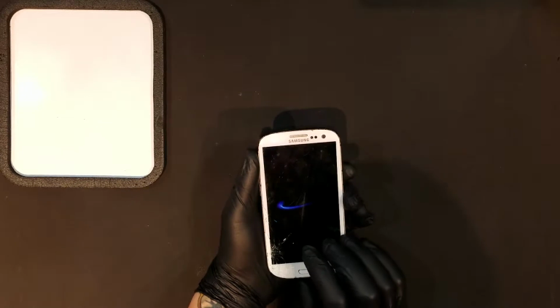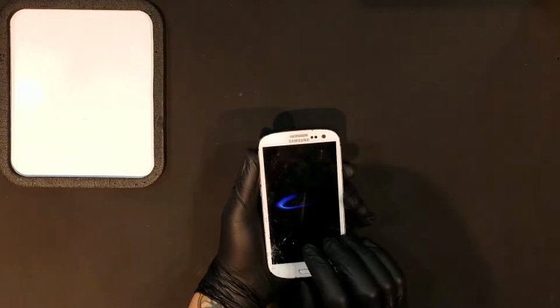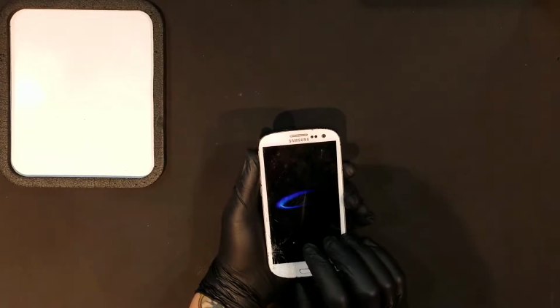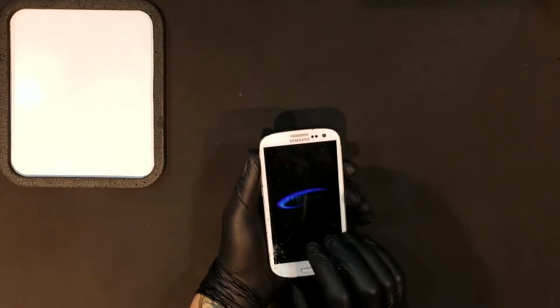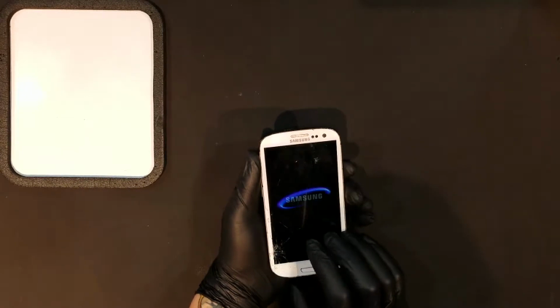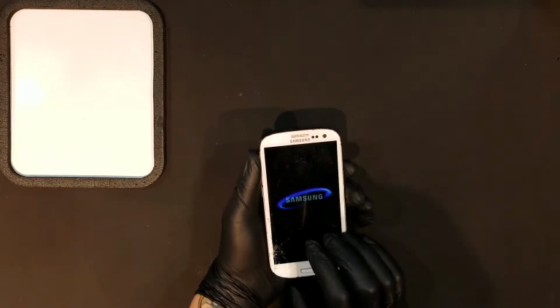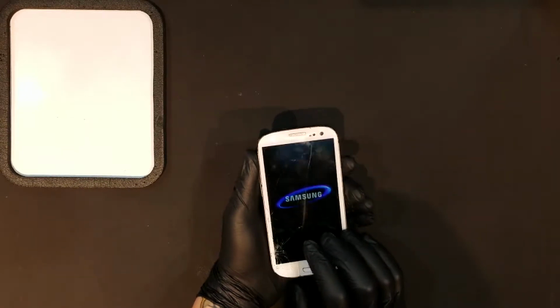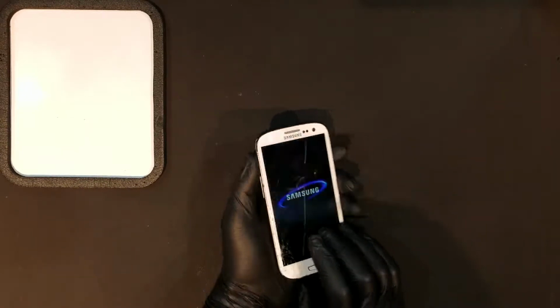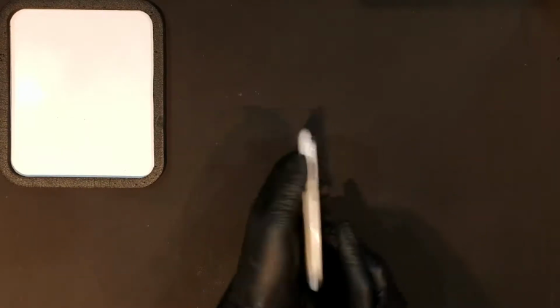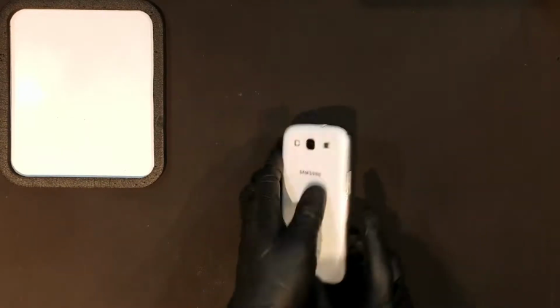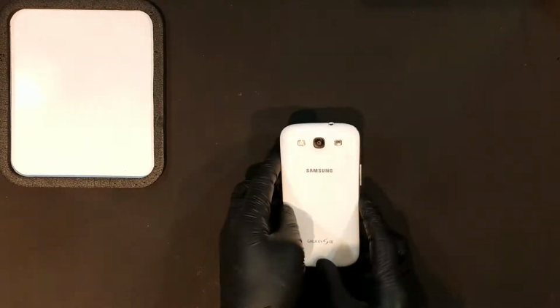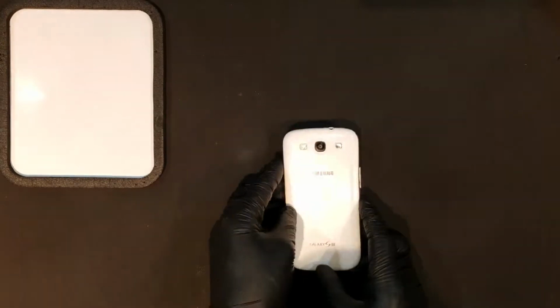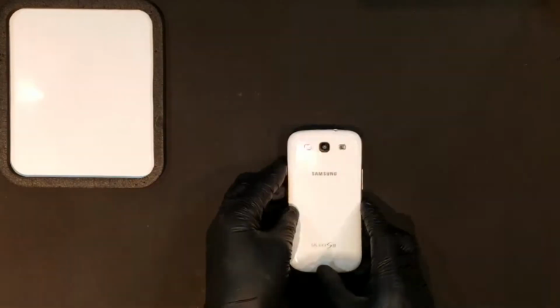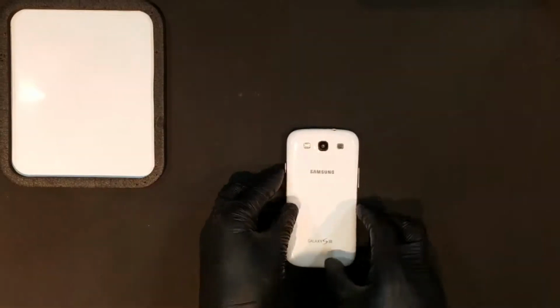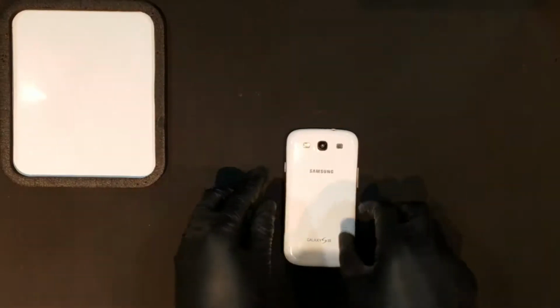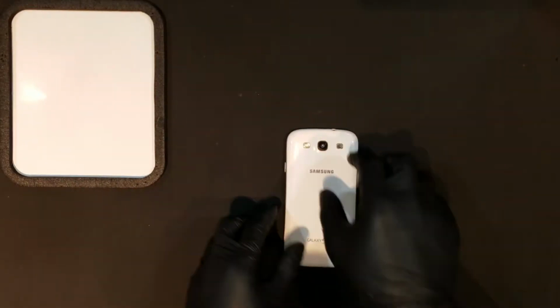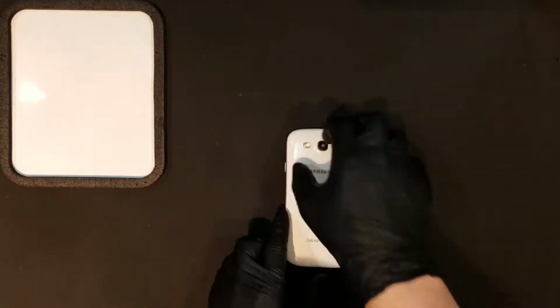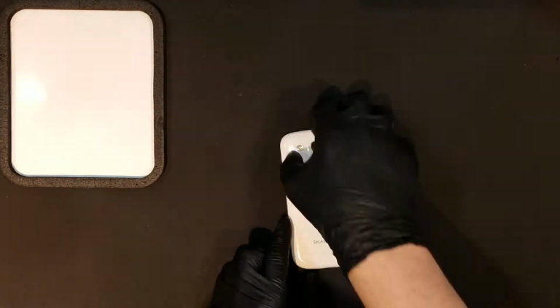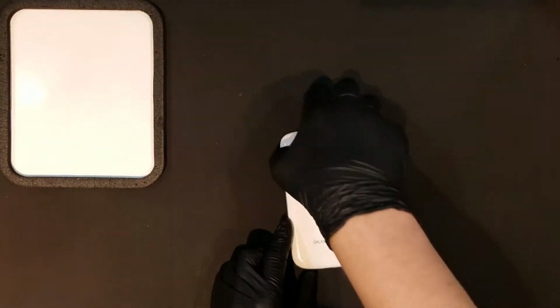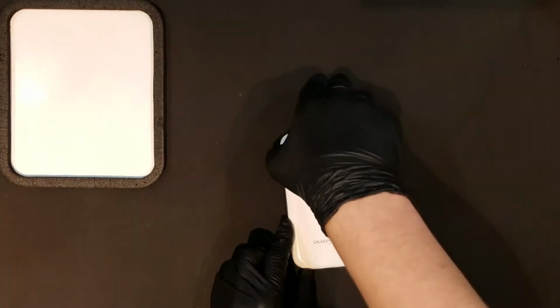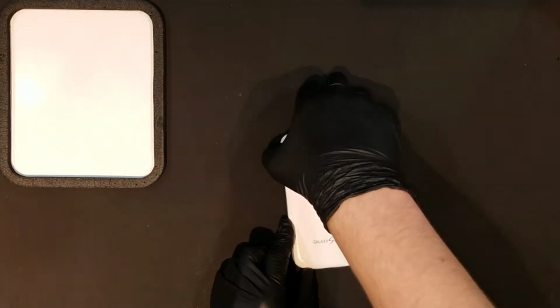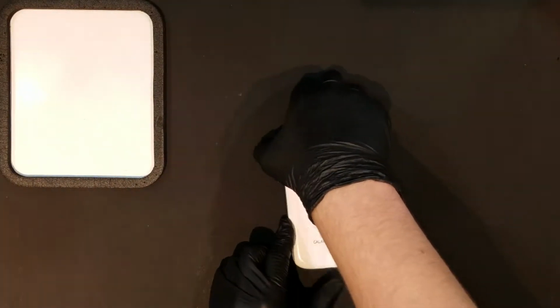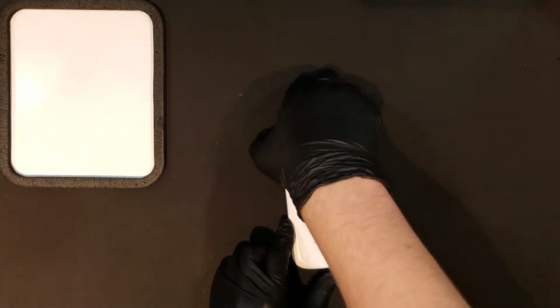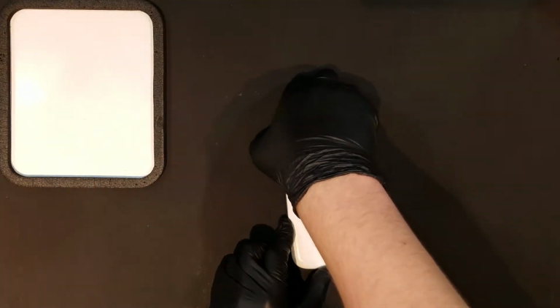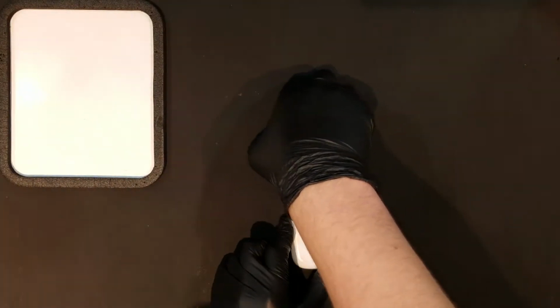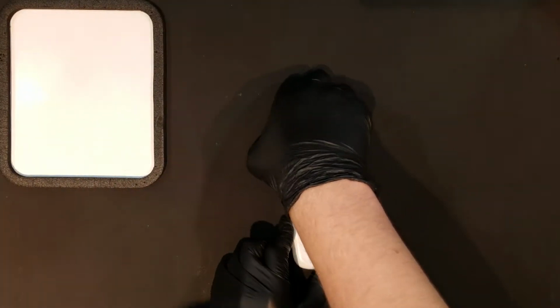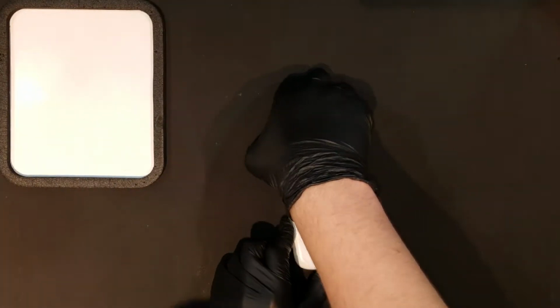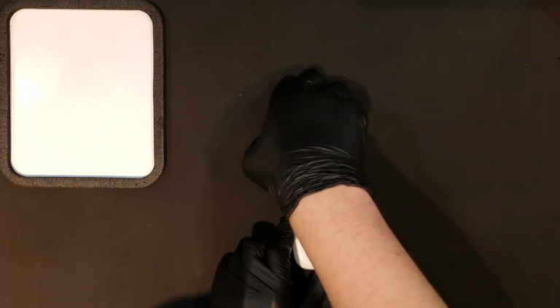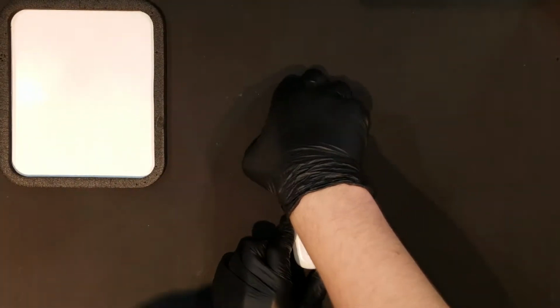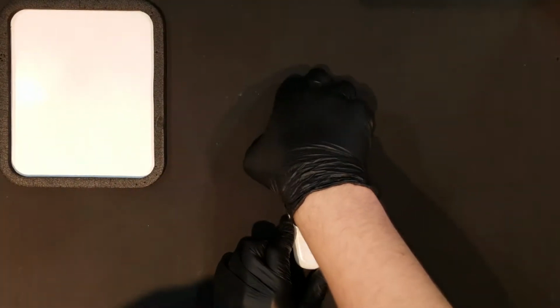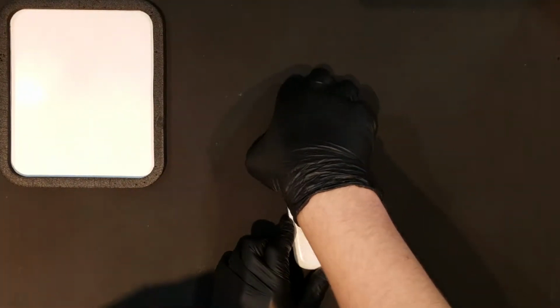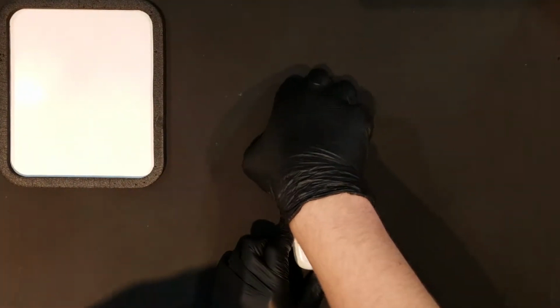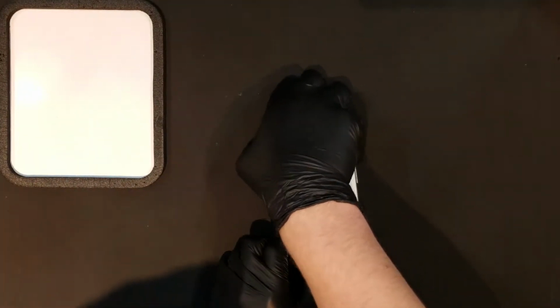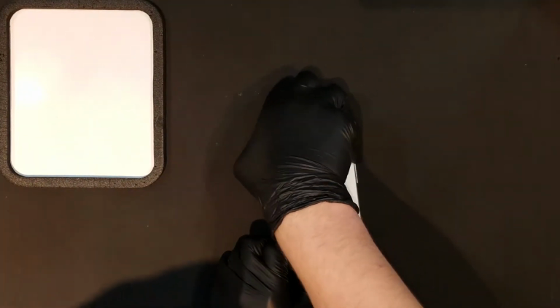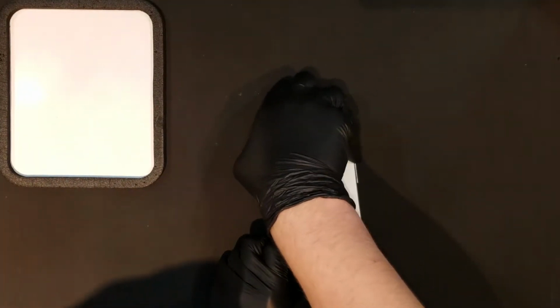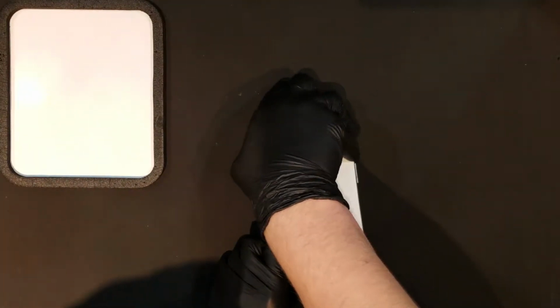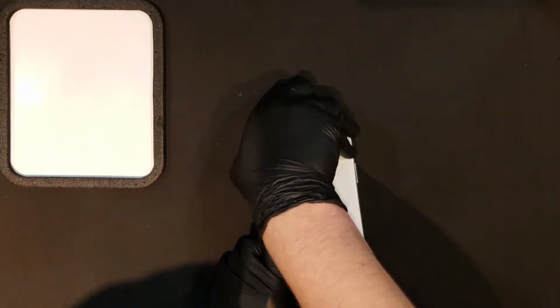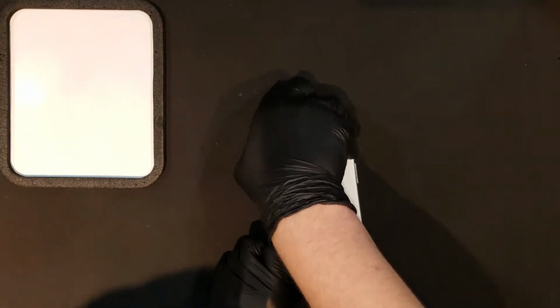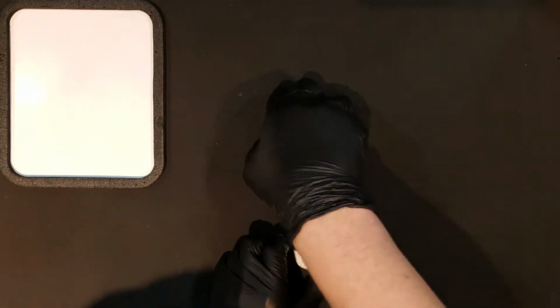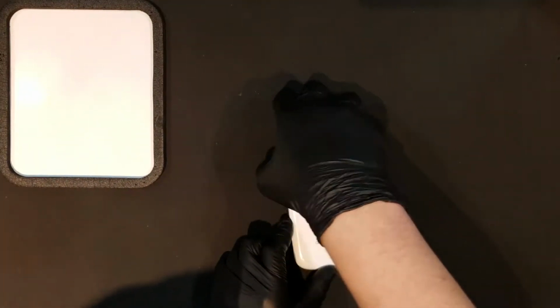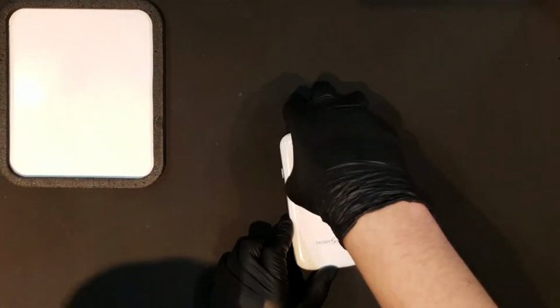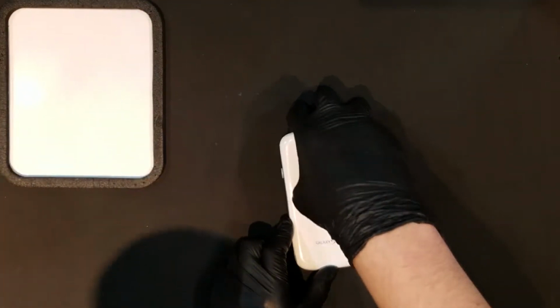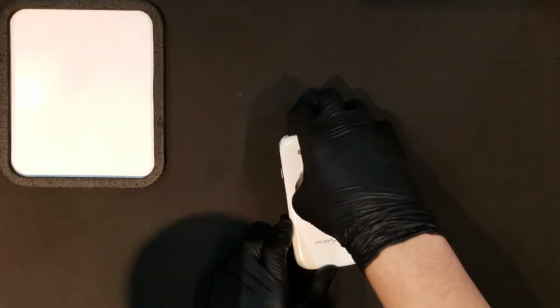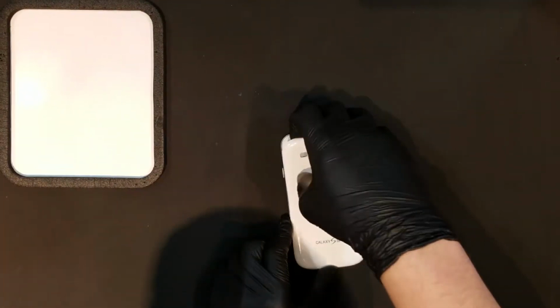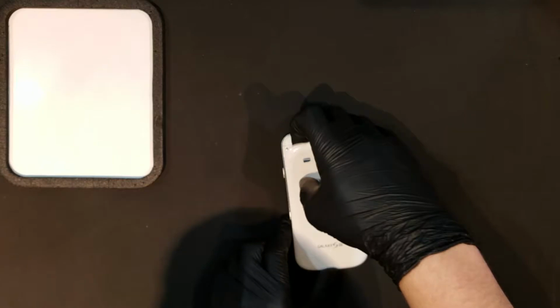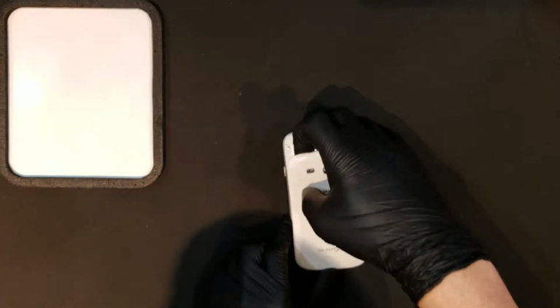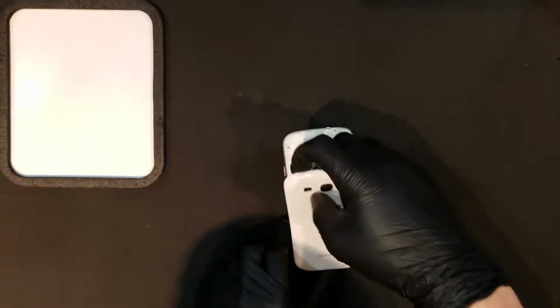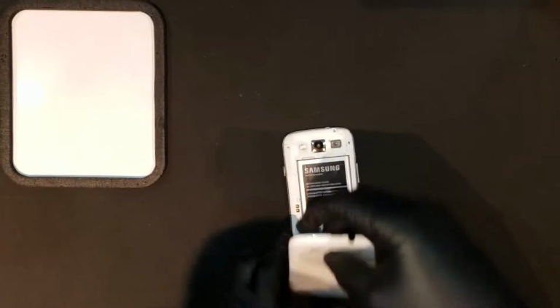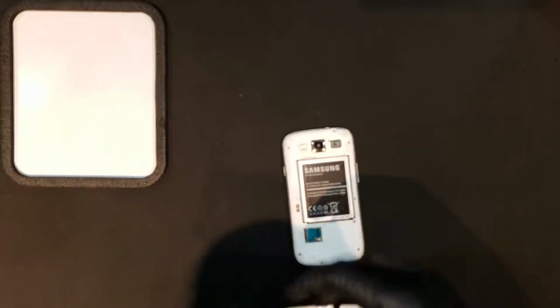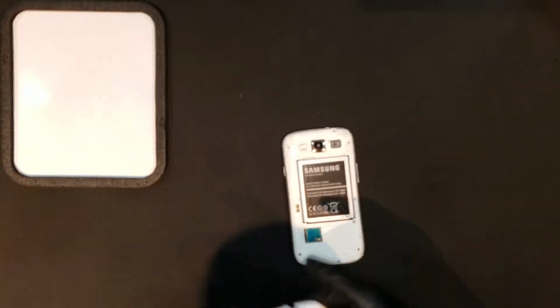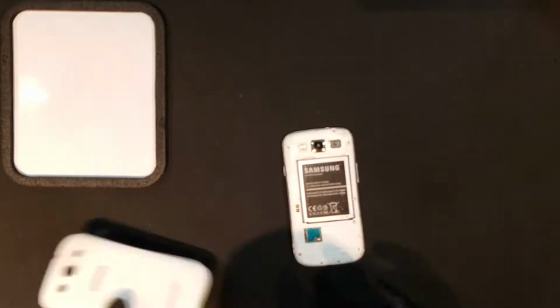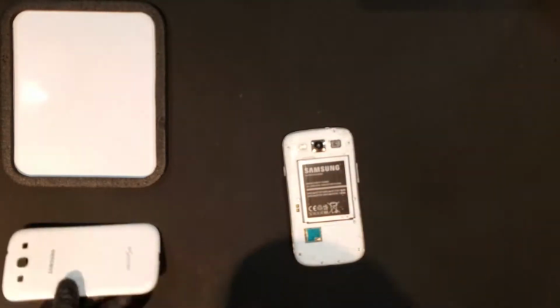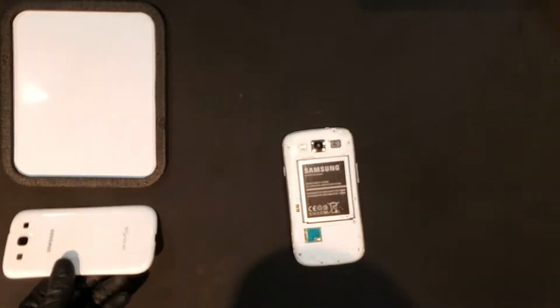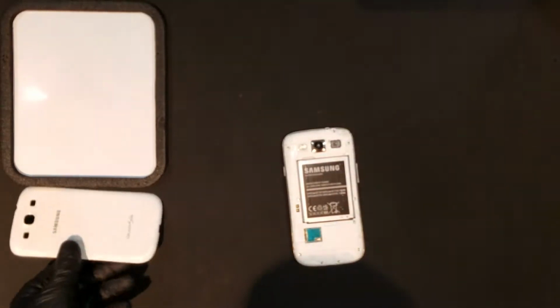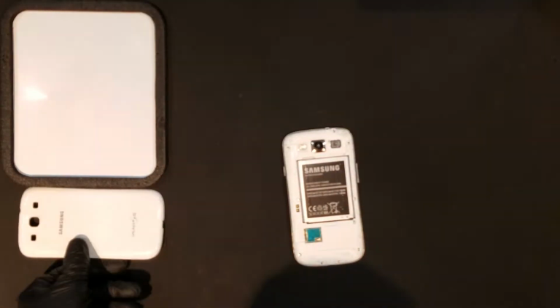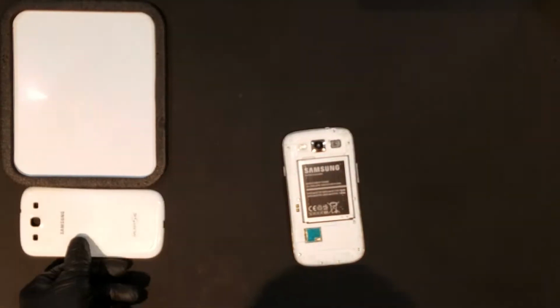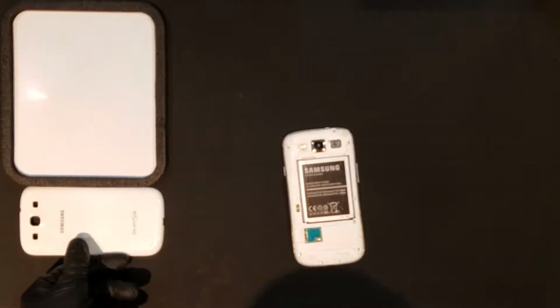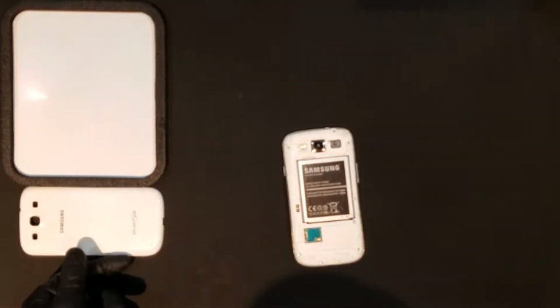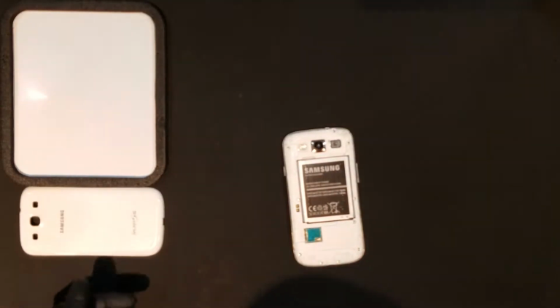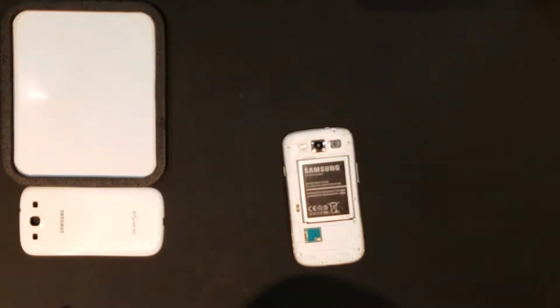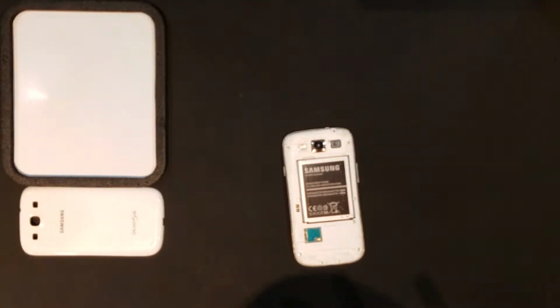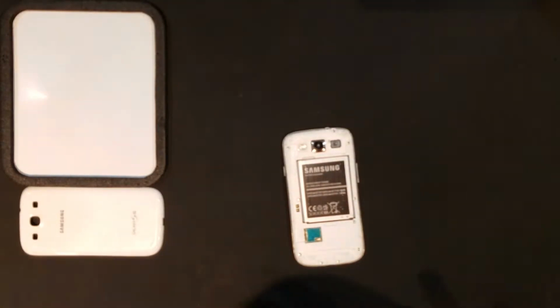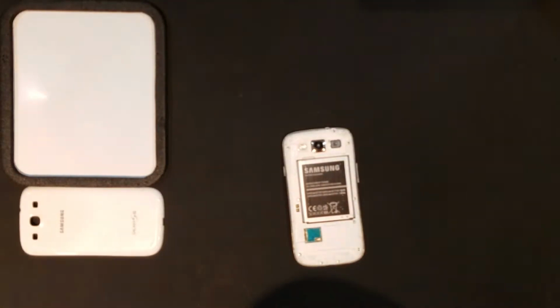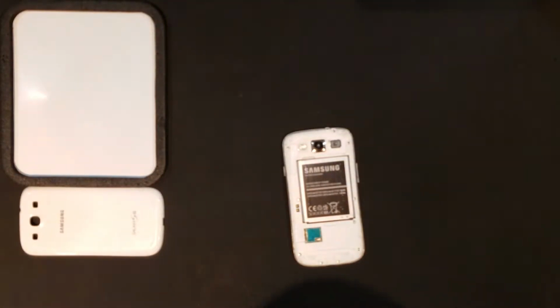After the phone is powered down, the battery door can be removed to reveal the battery and the SIM or SD cards, which will need to be removed as well.